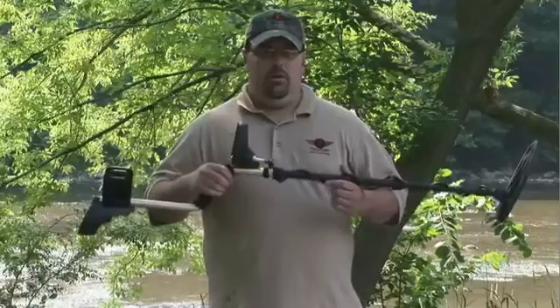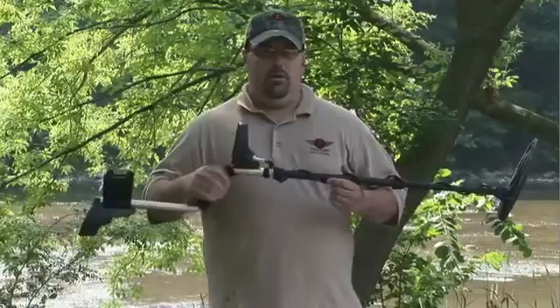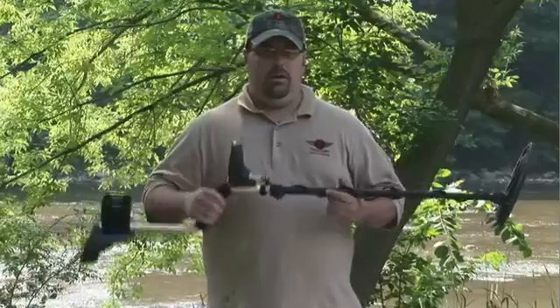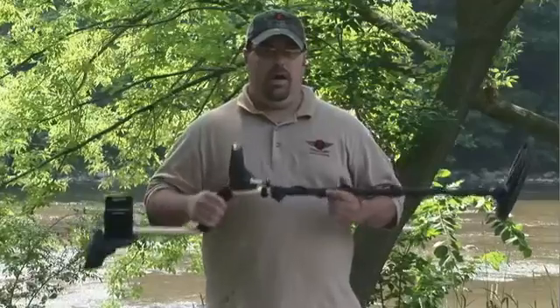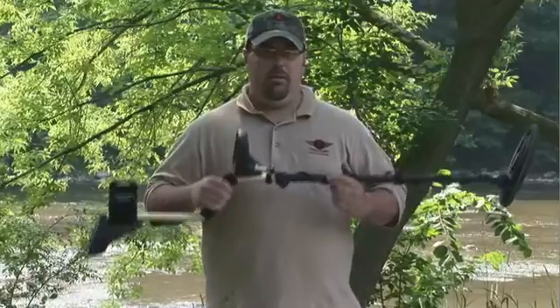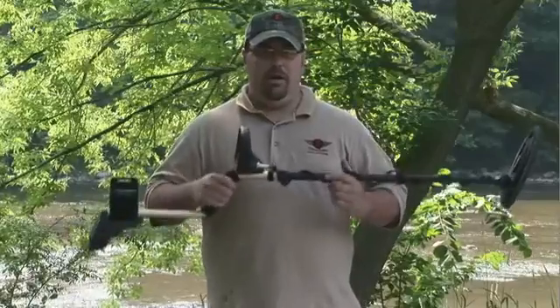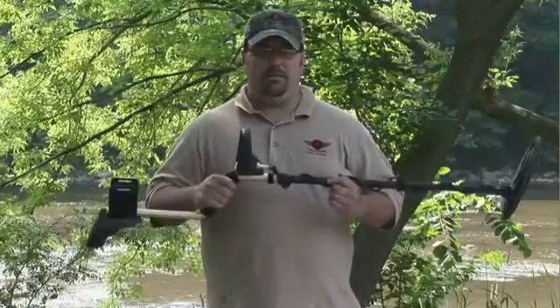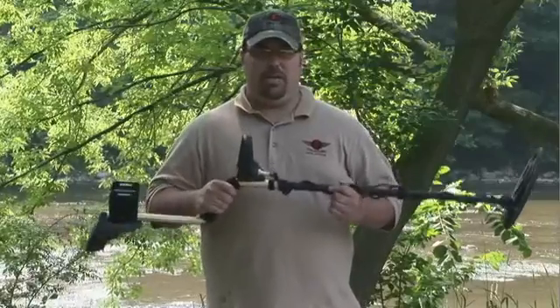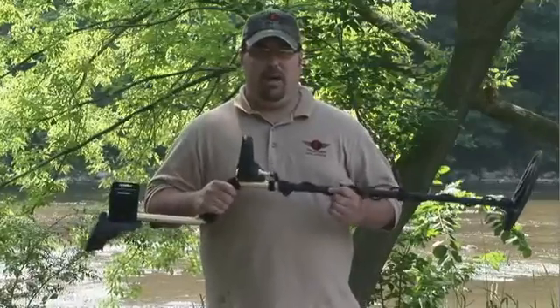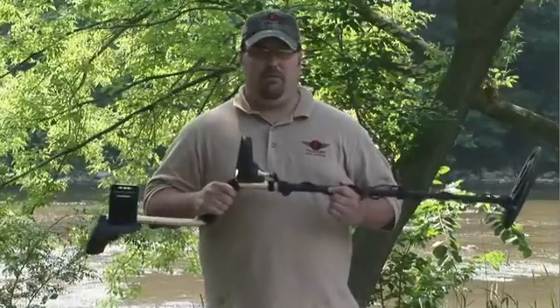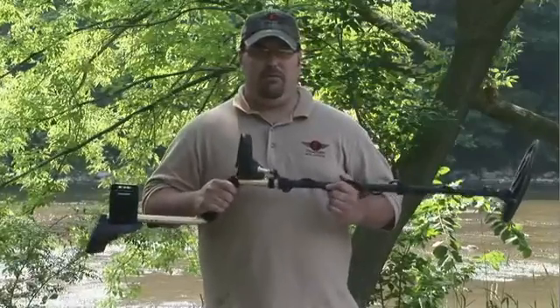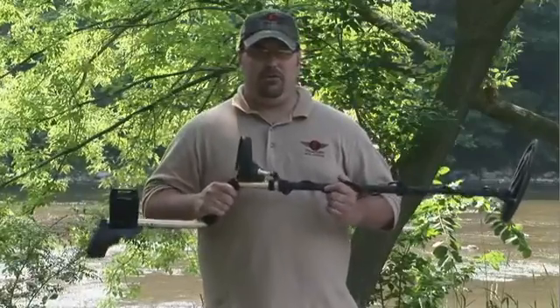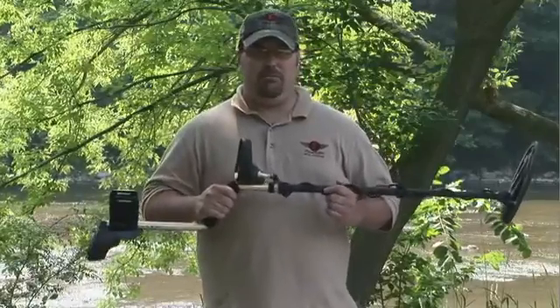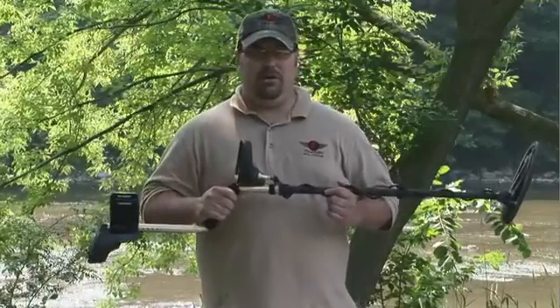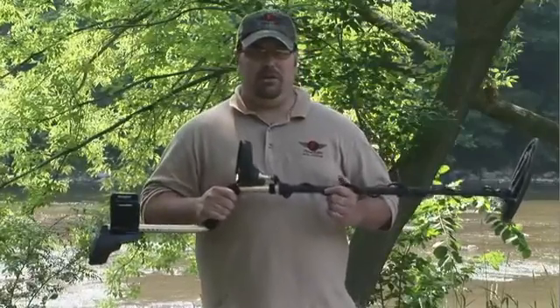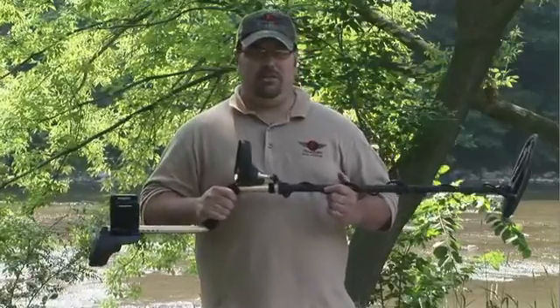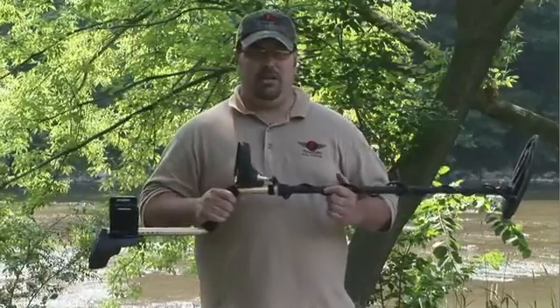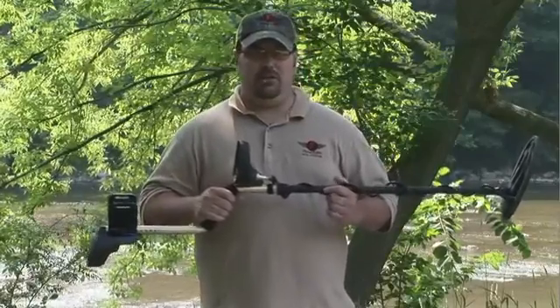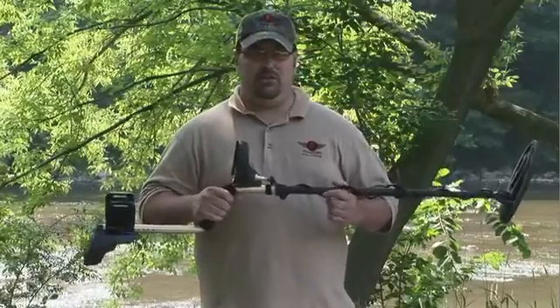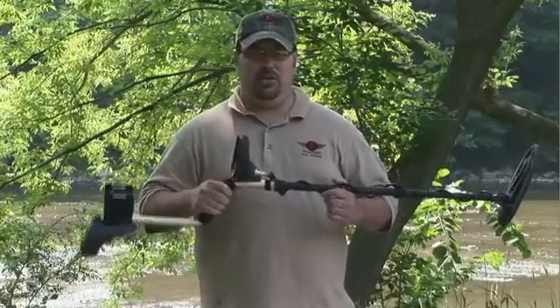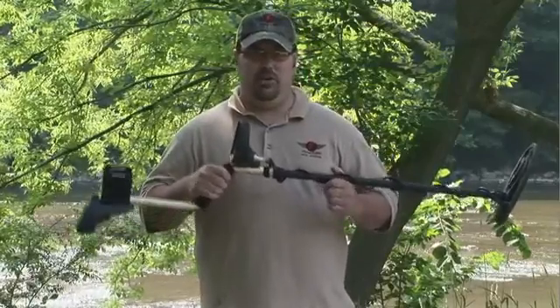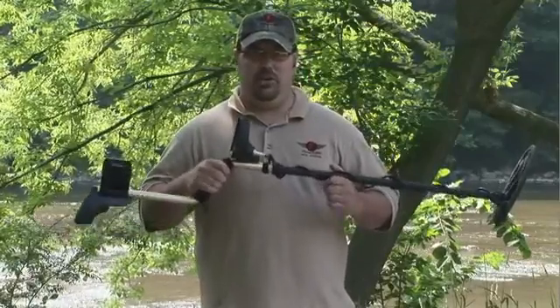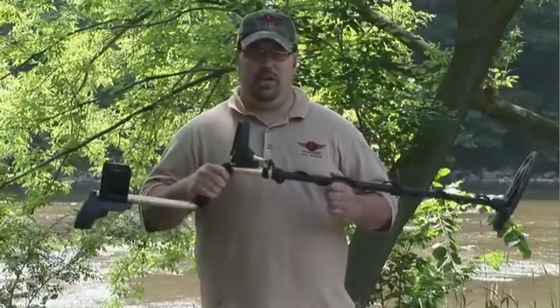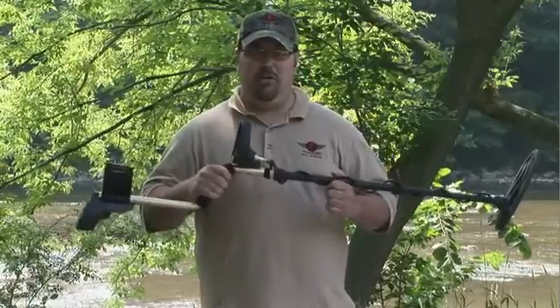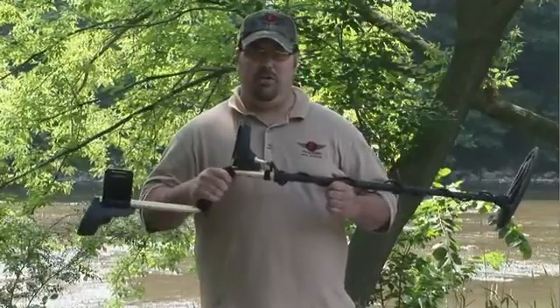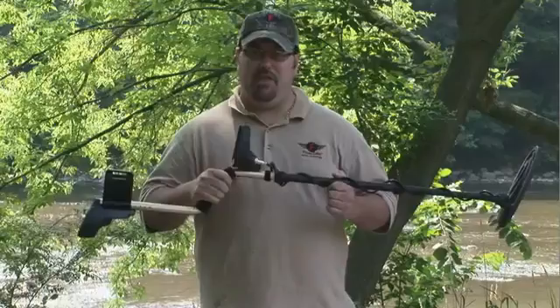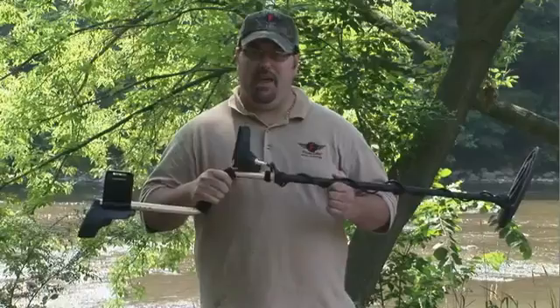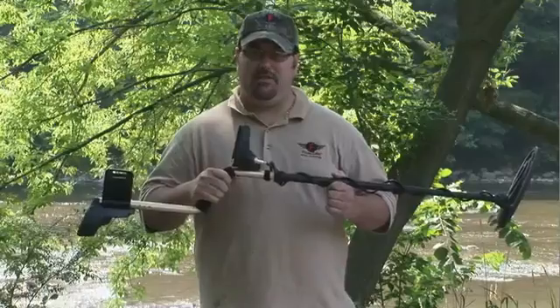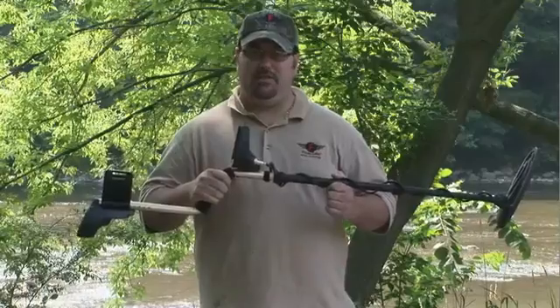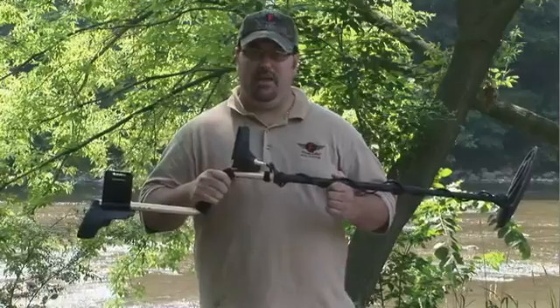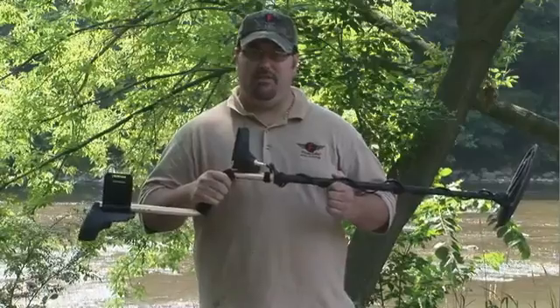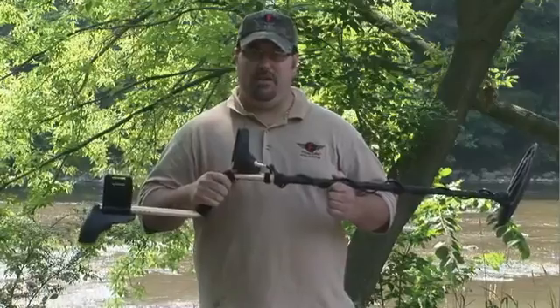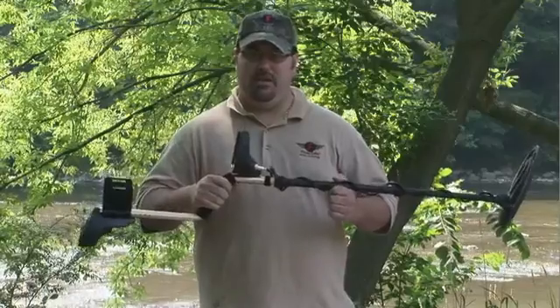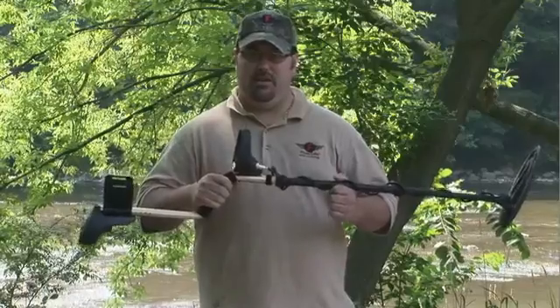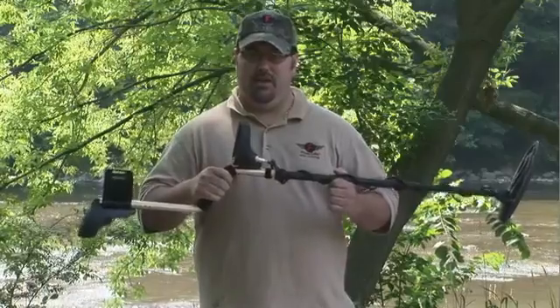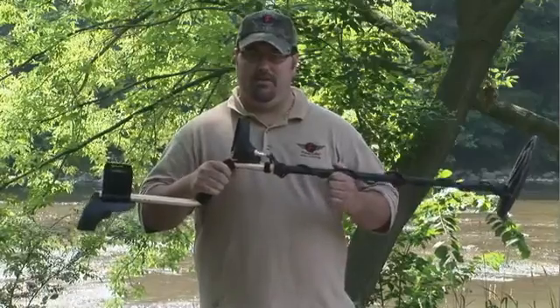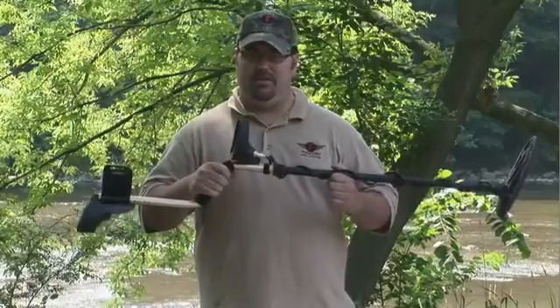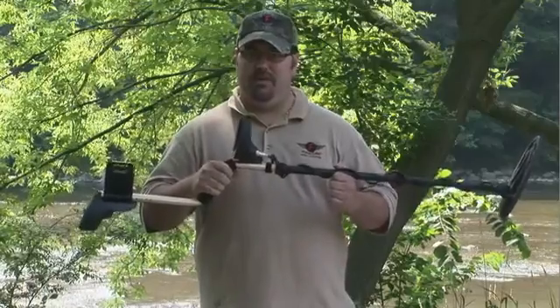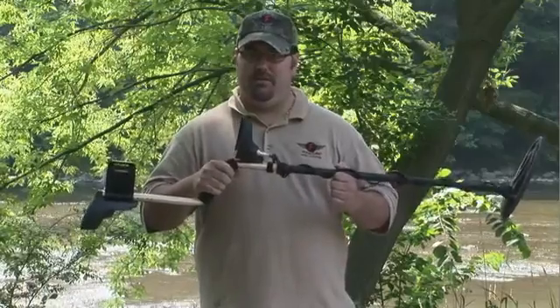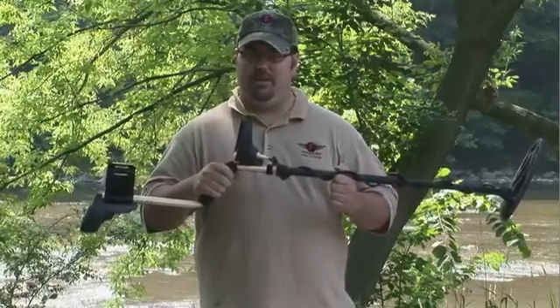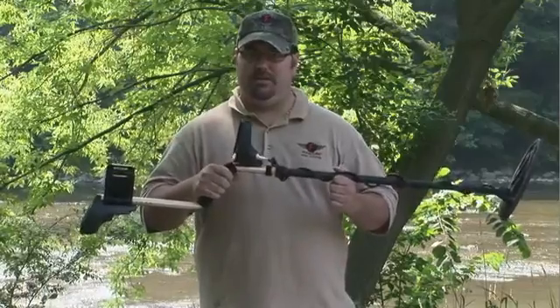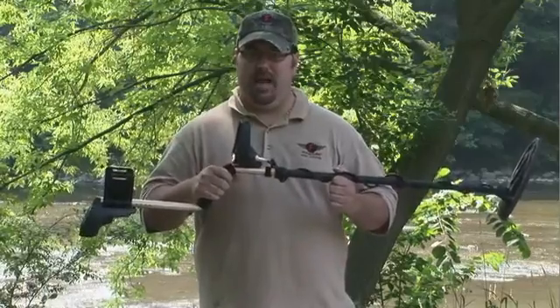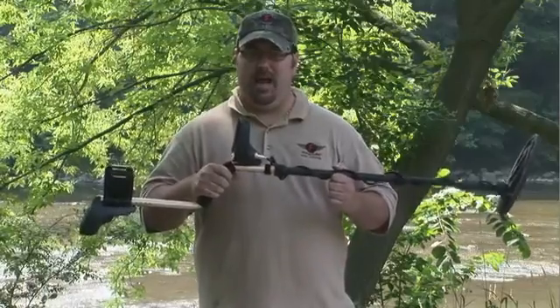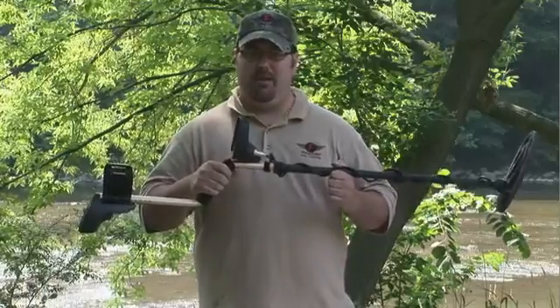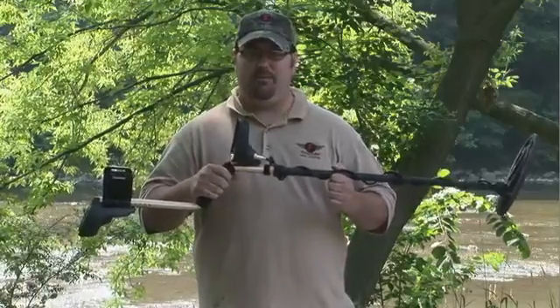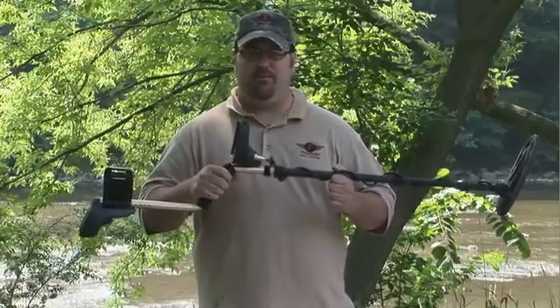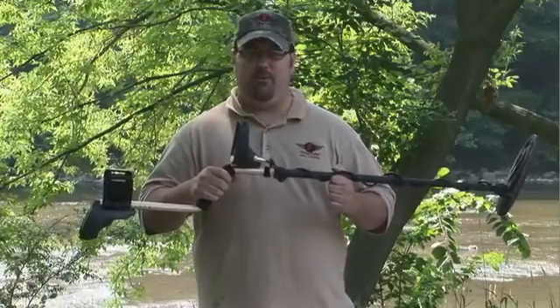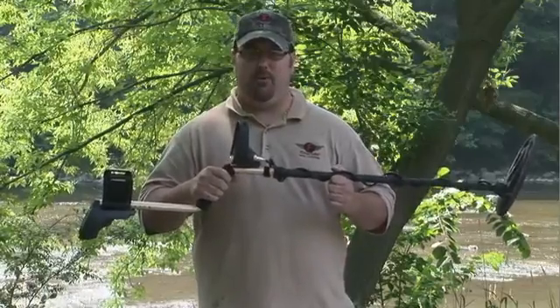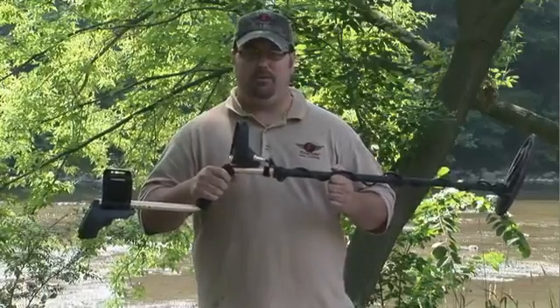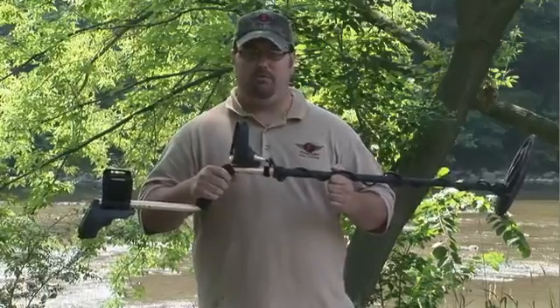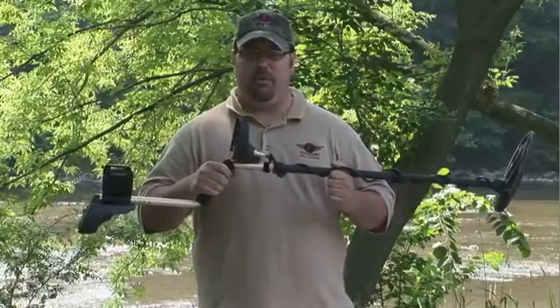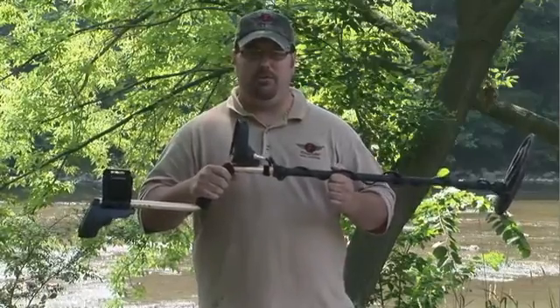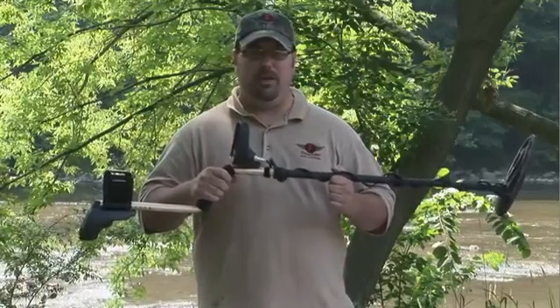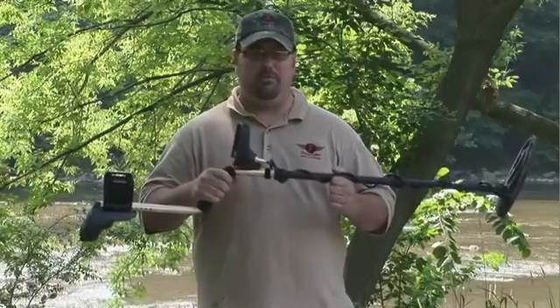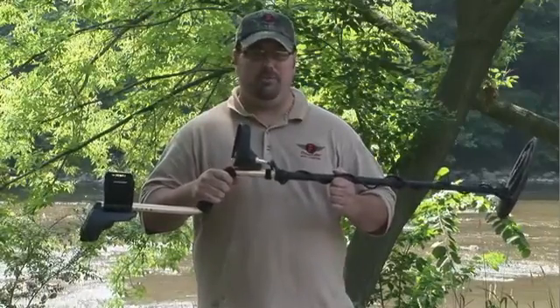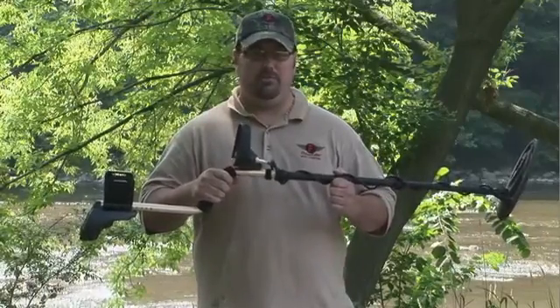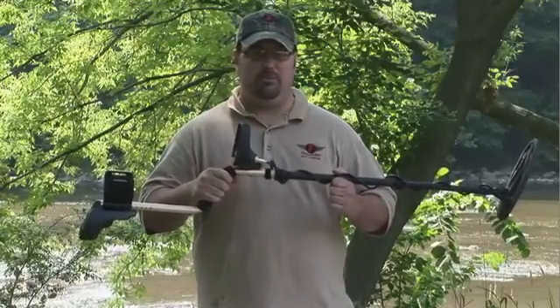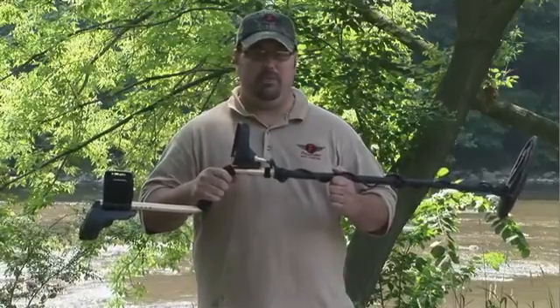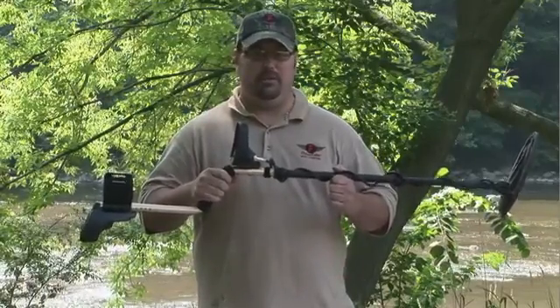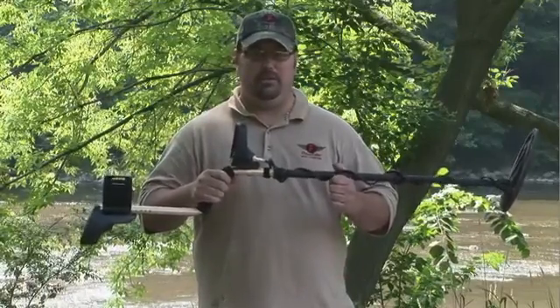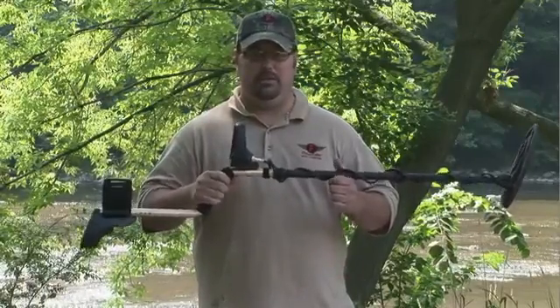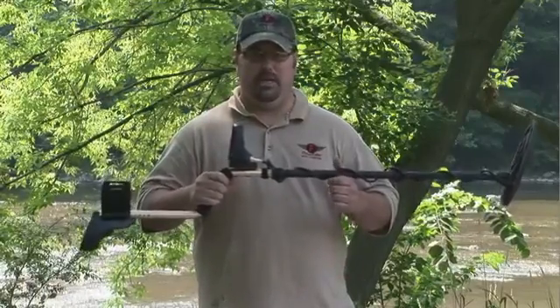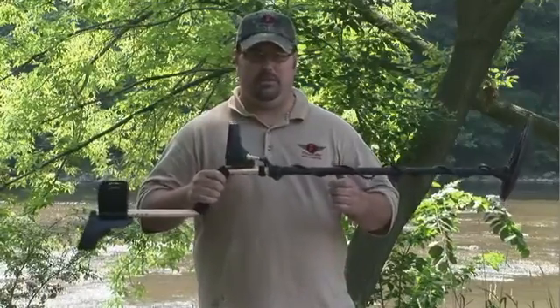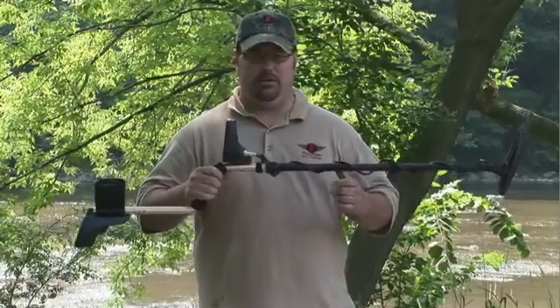Hi, I'm Mike Scott with Fisher Metal Detectors, here today with the F70. The F70 is a high-performance, multi-purpose metal detector.